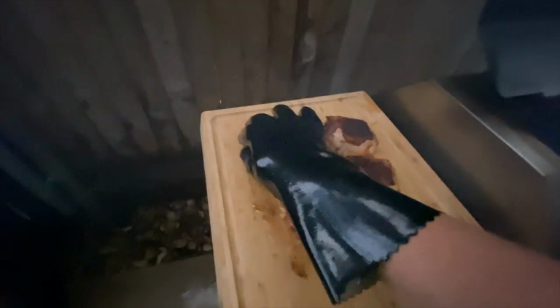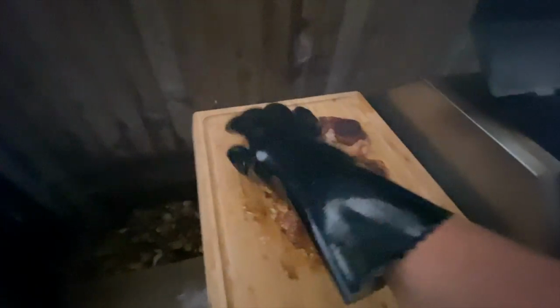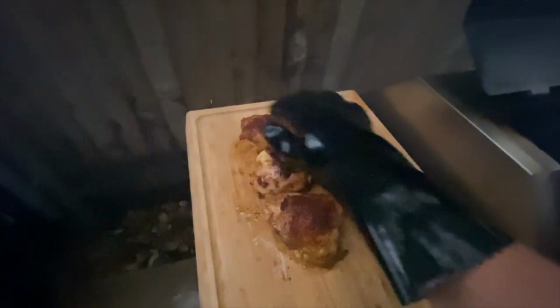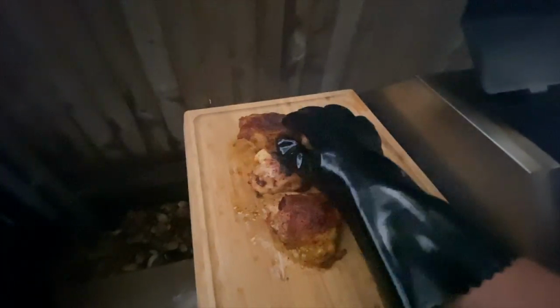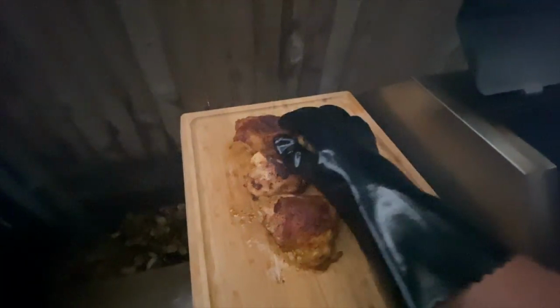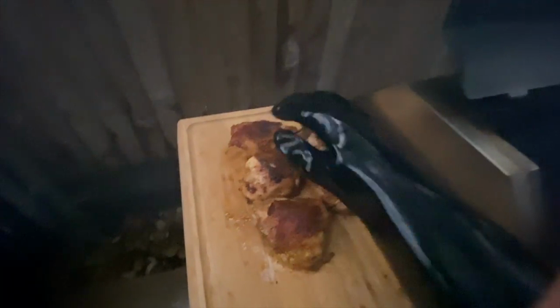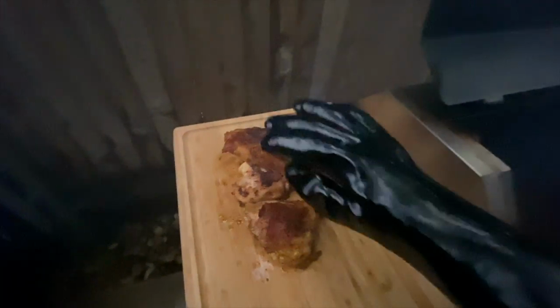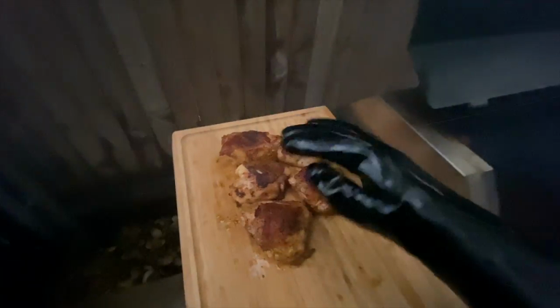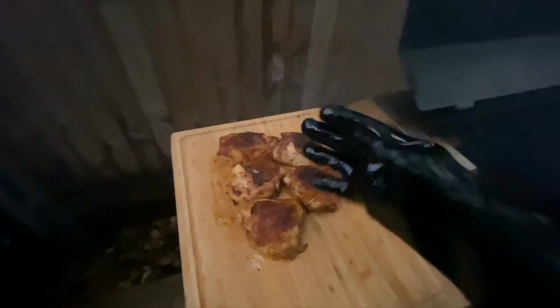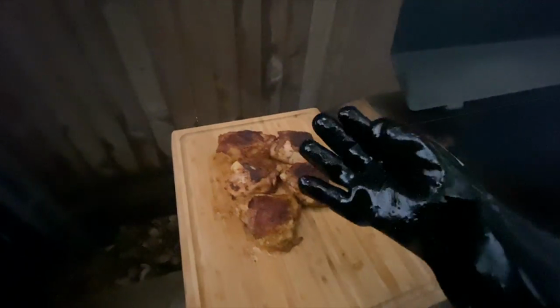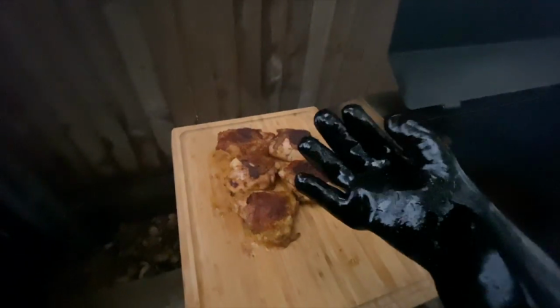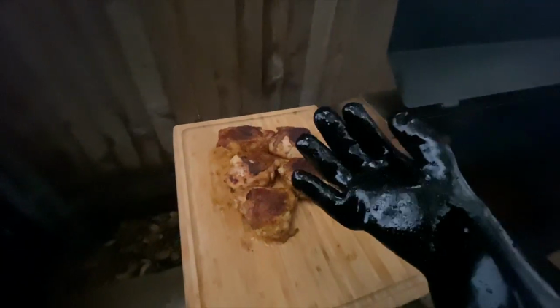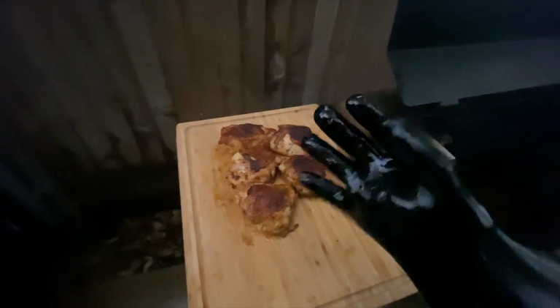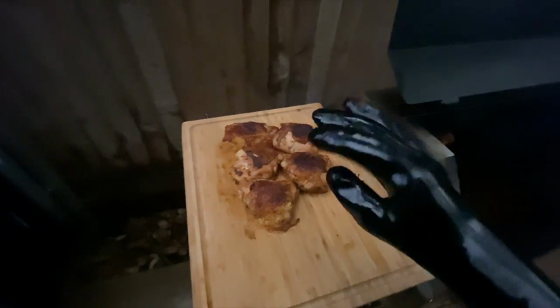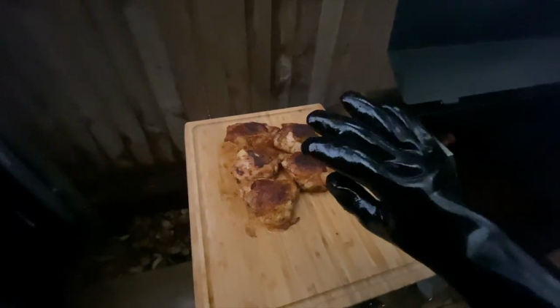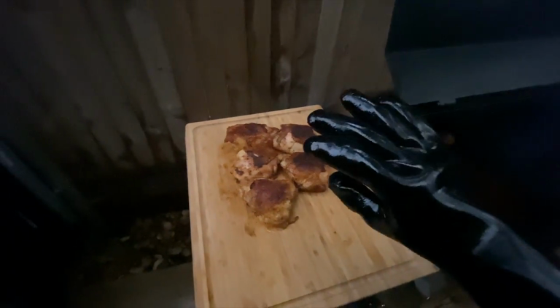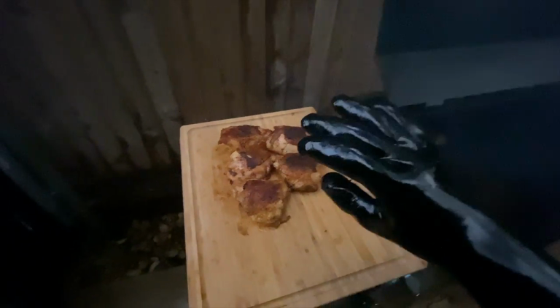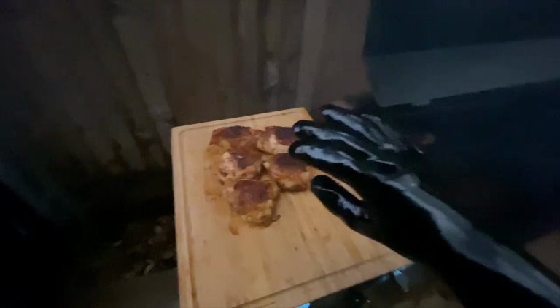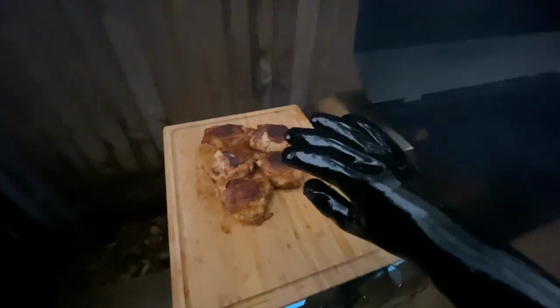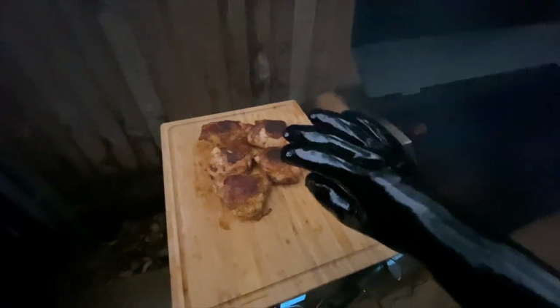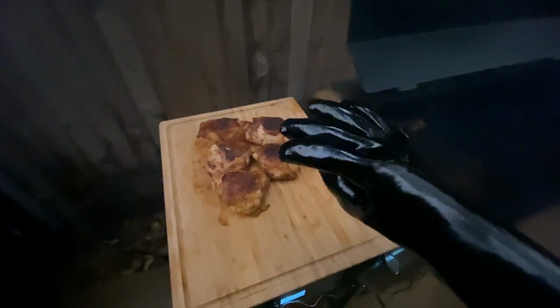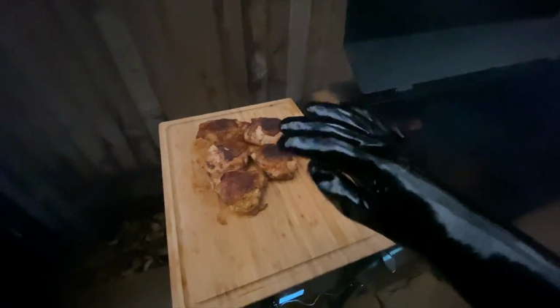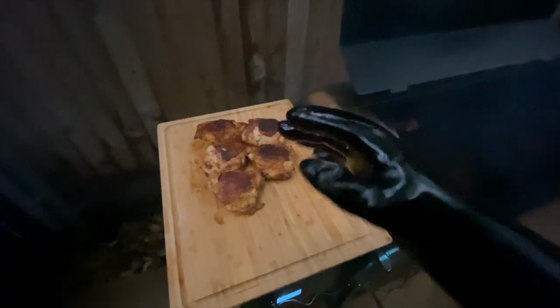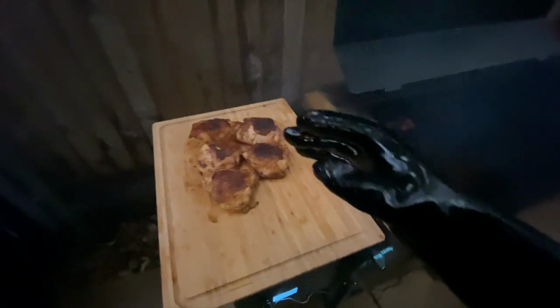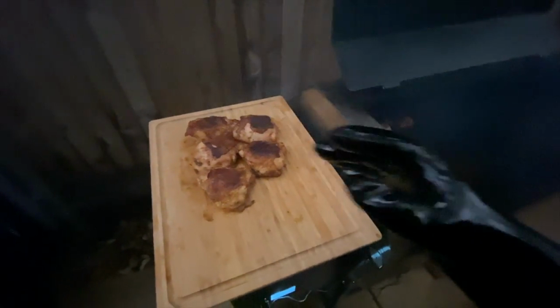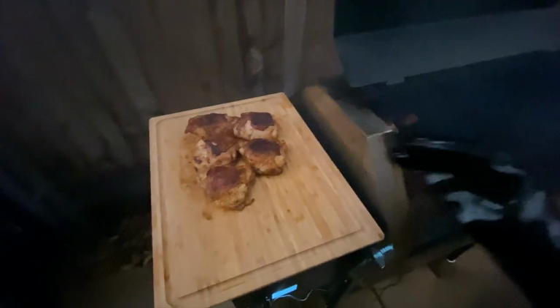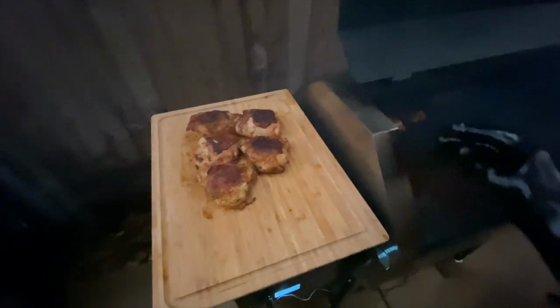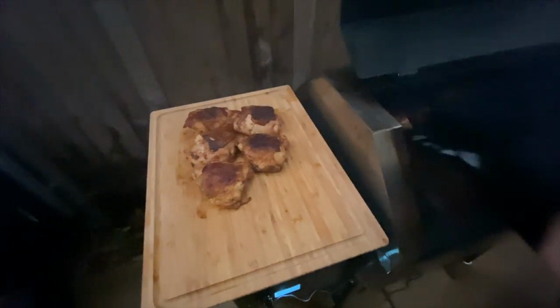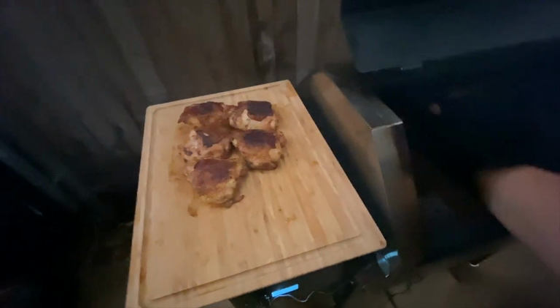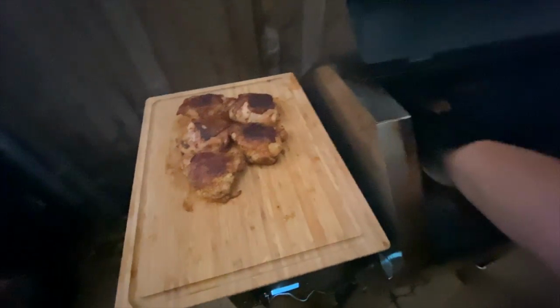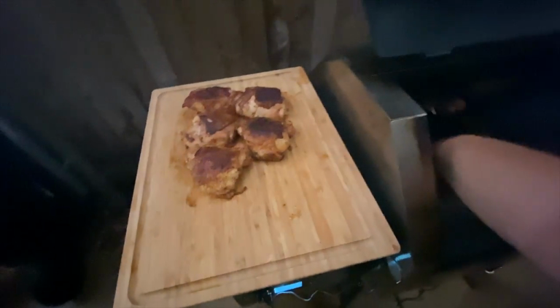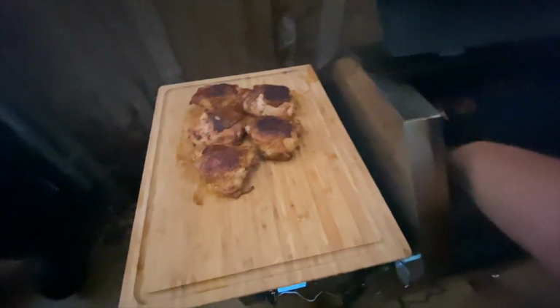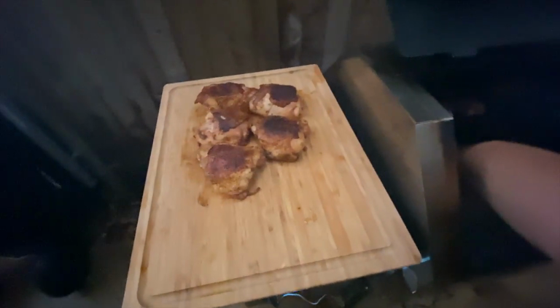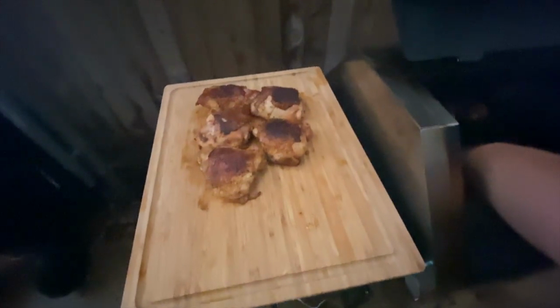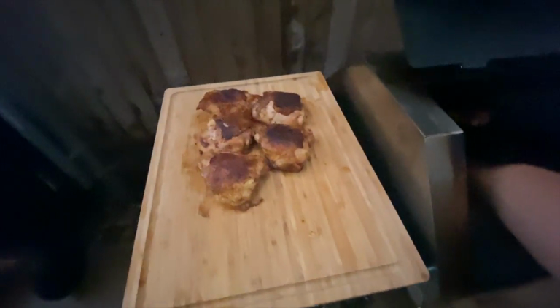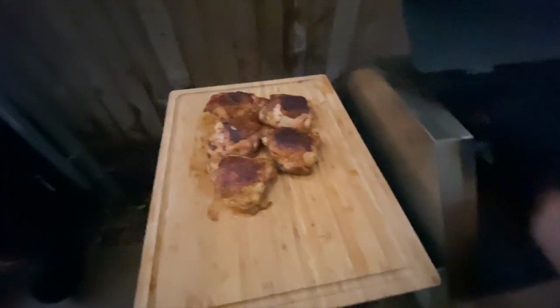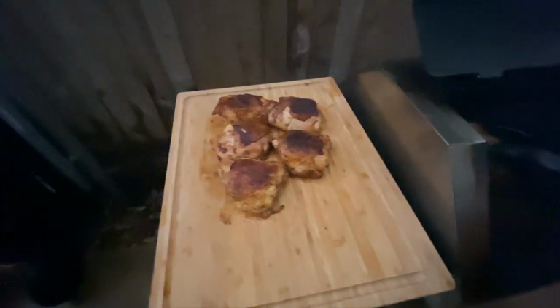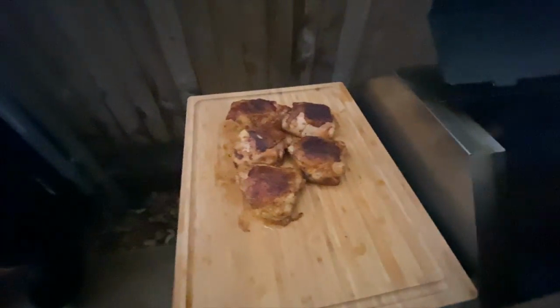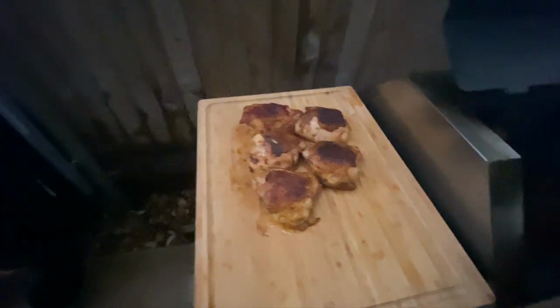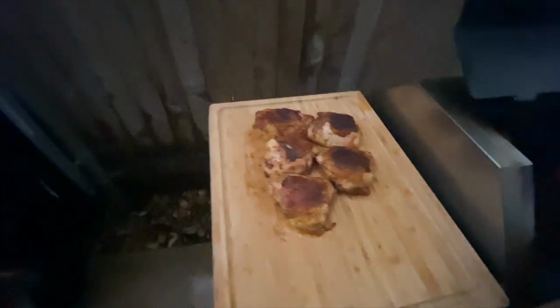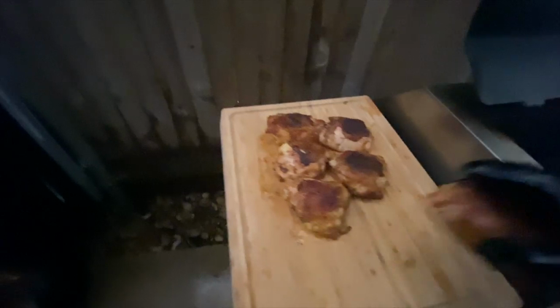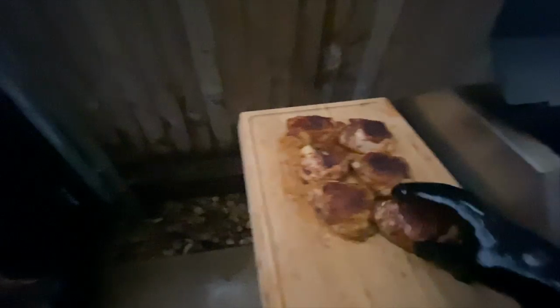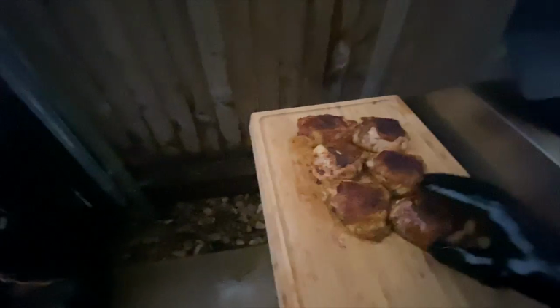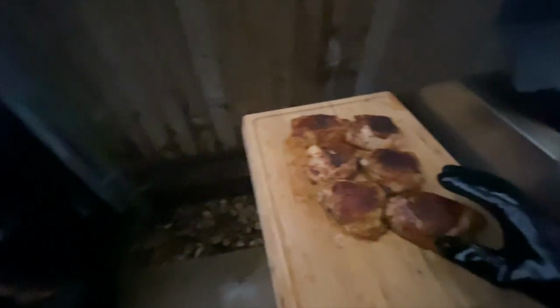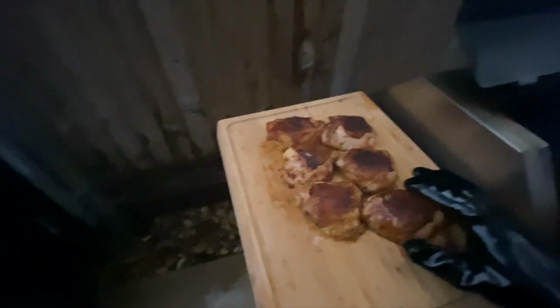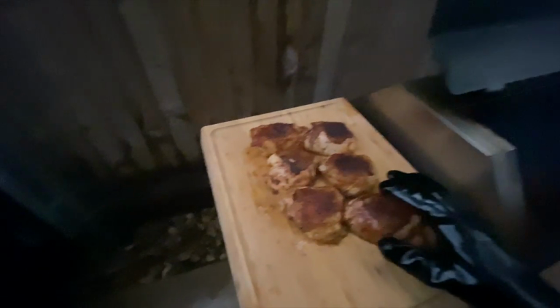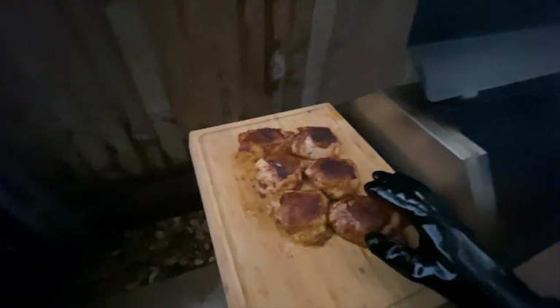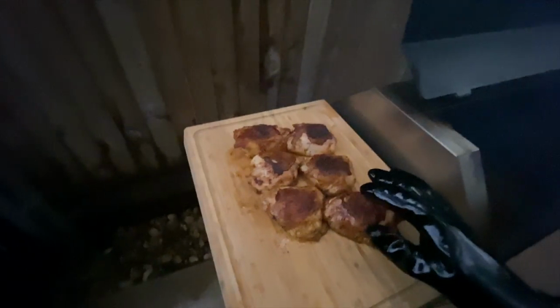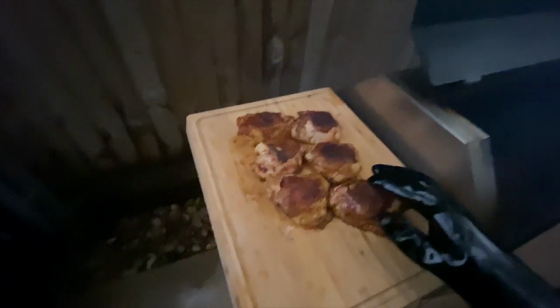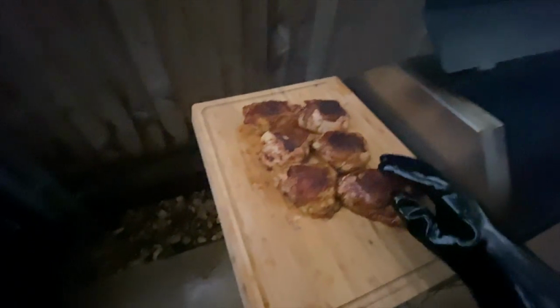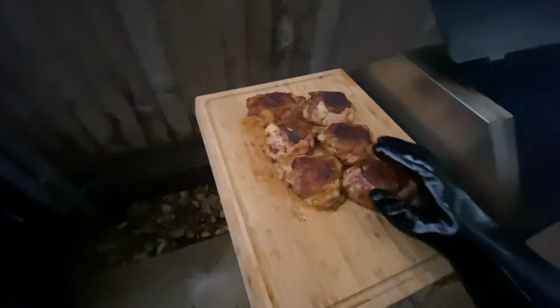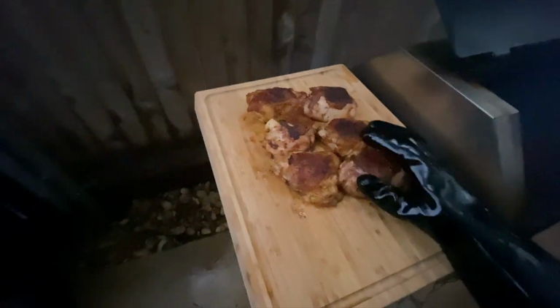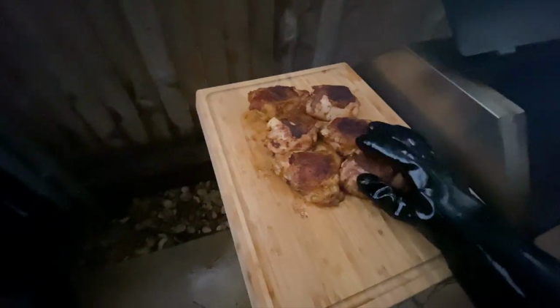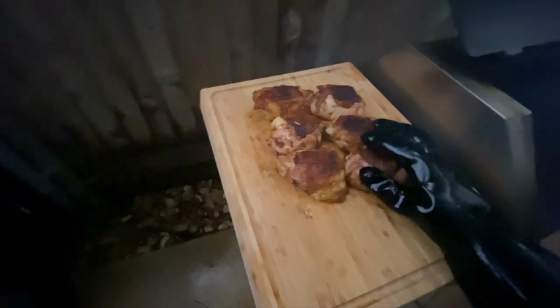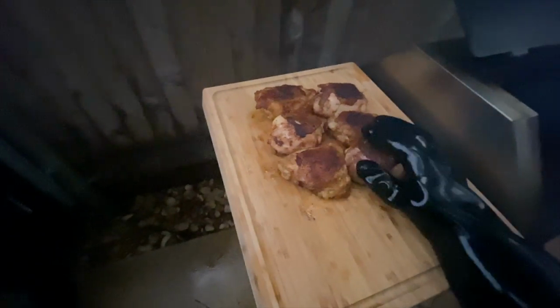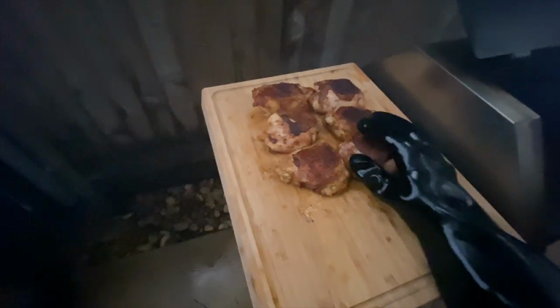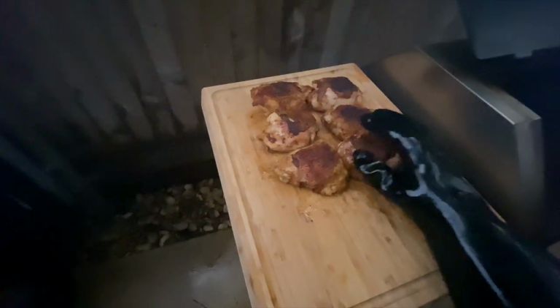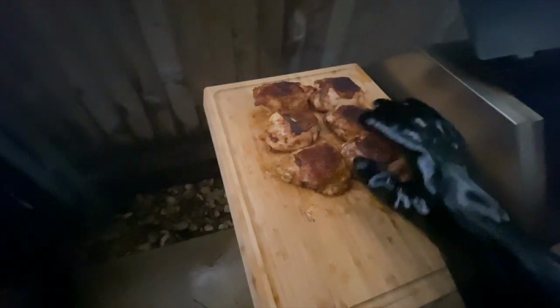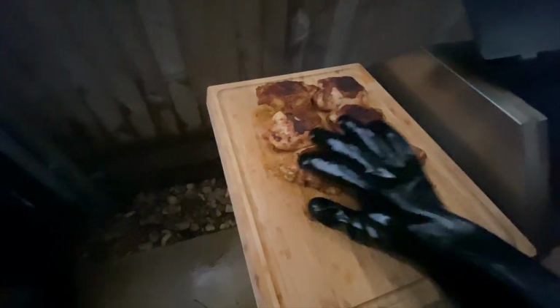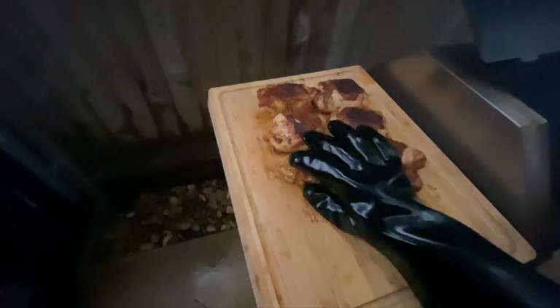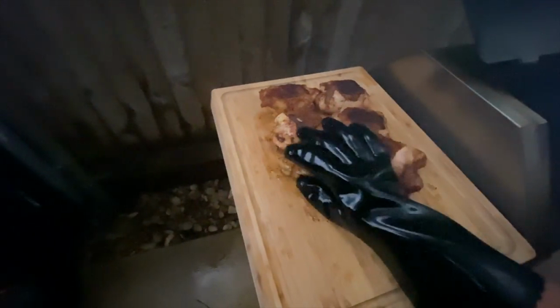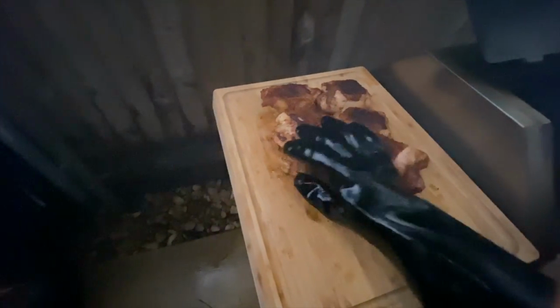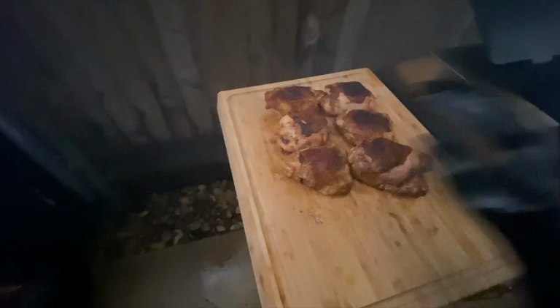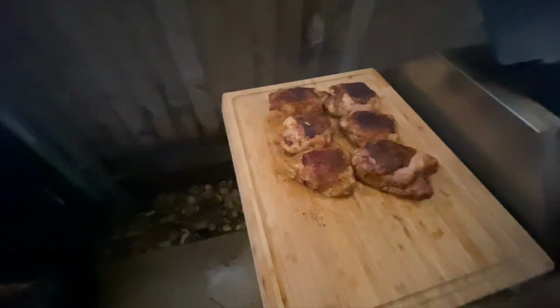If you don't have a set of these gloves, I highly recommend them. With tongs a lot of times you rip the skin off and stuff, so the gloves make it super easy.